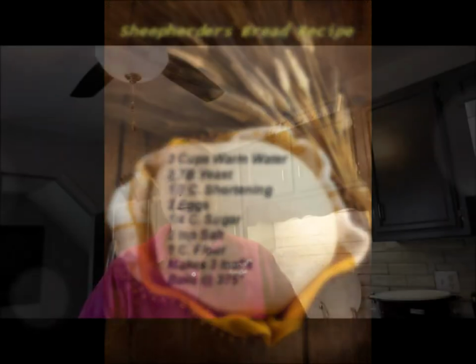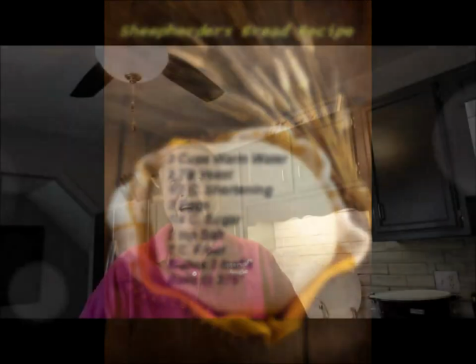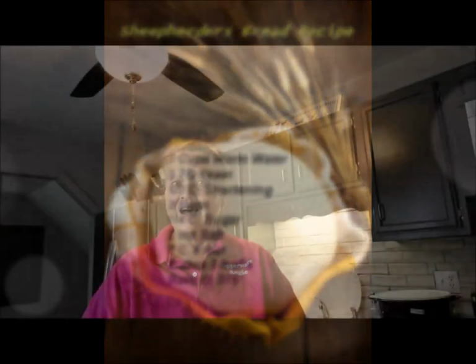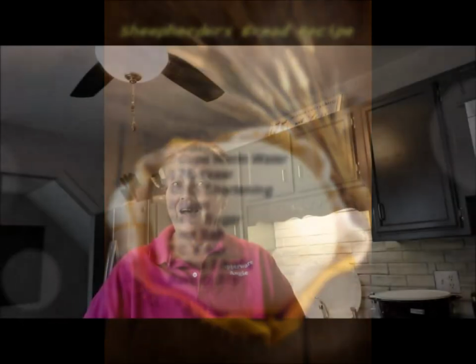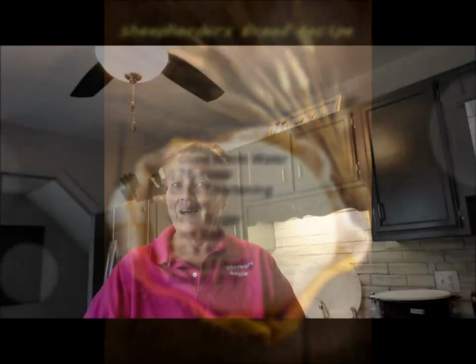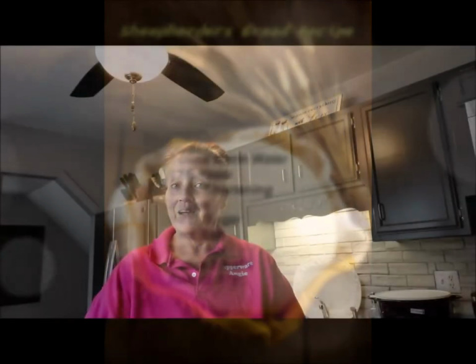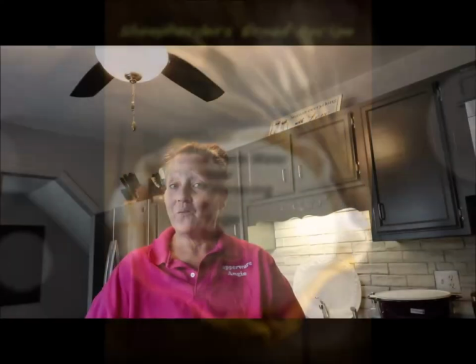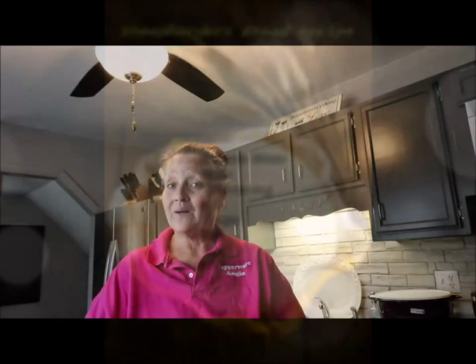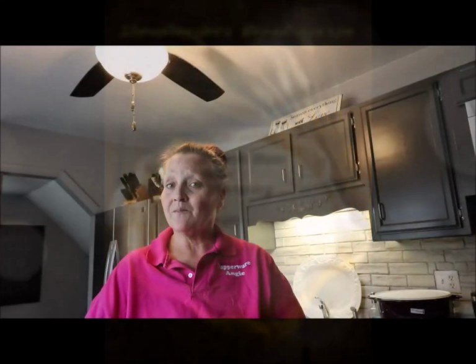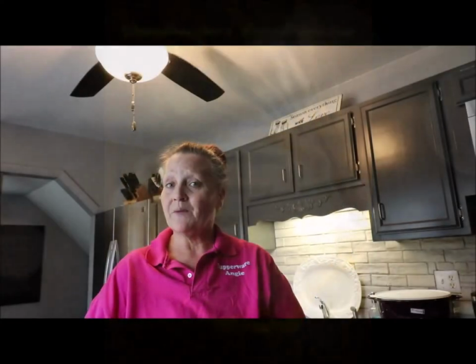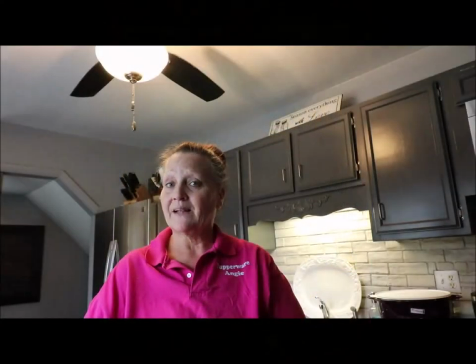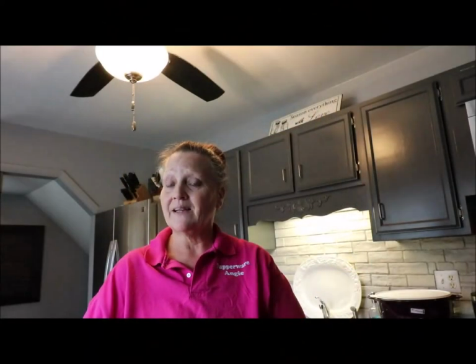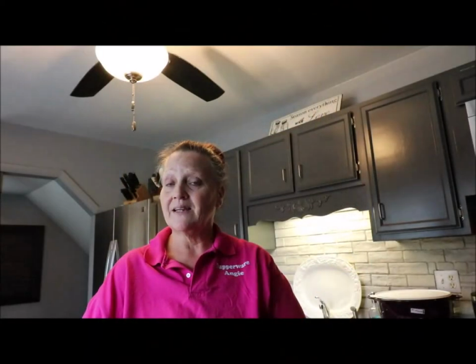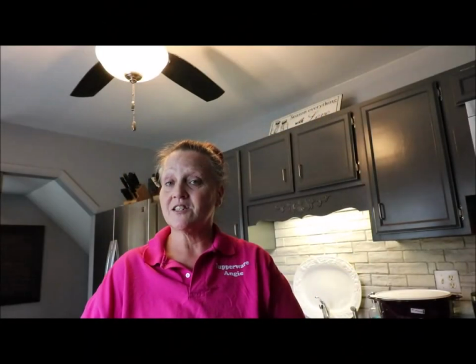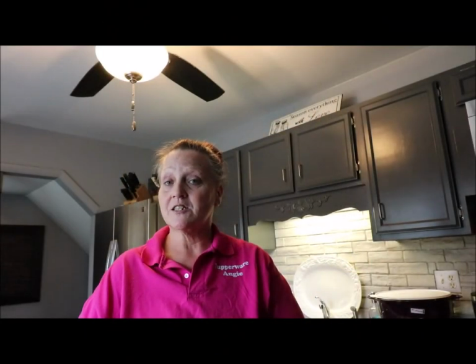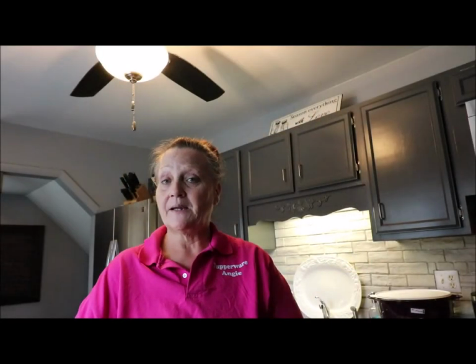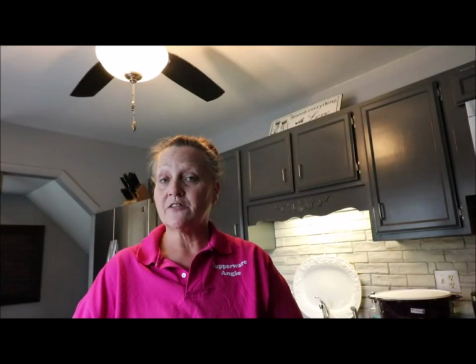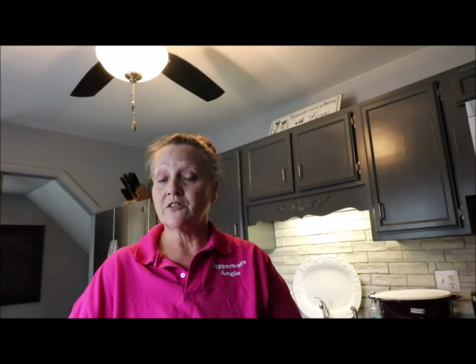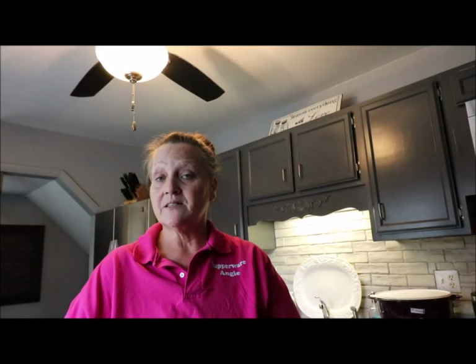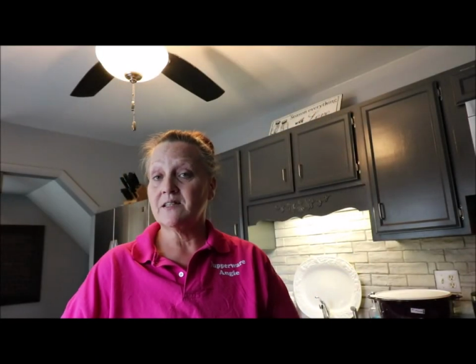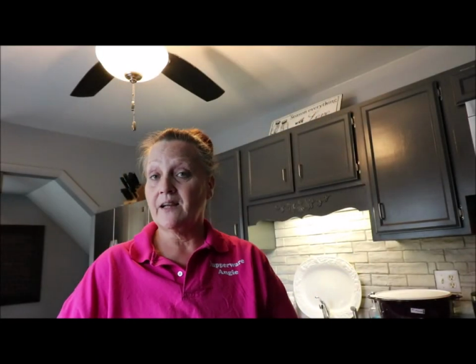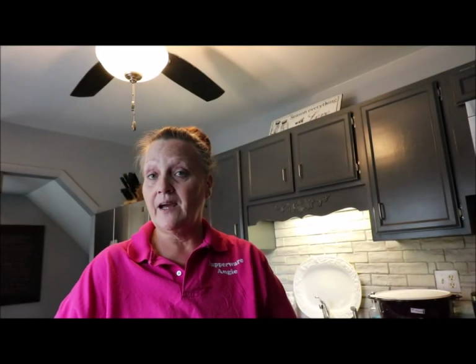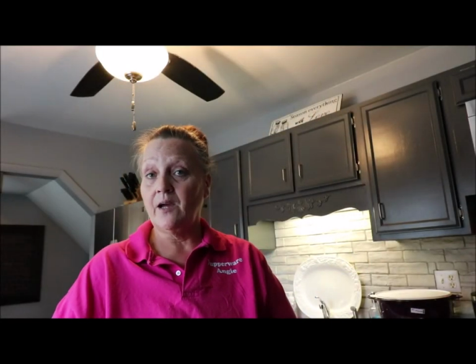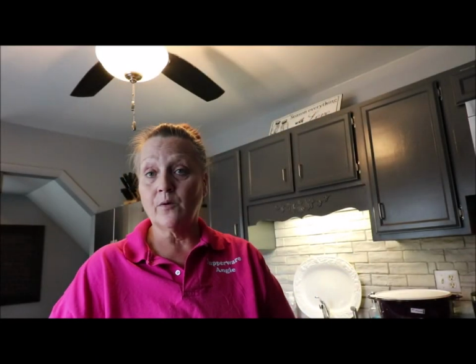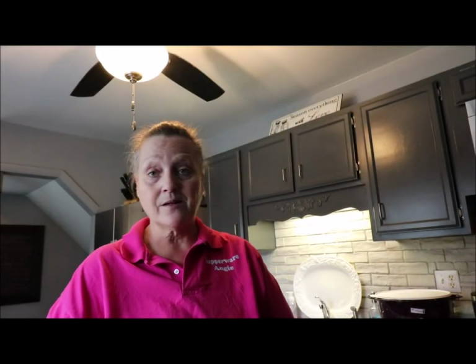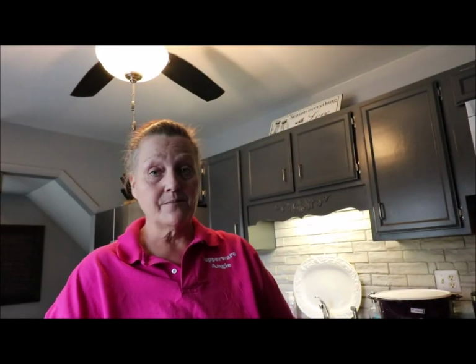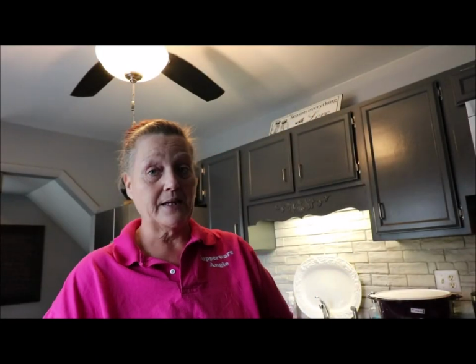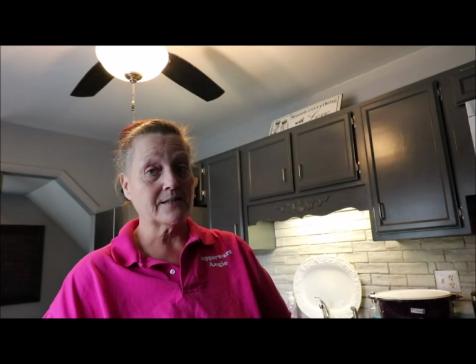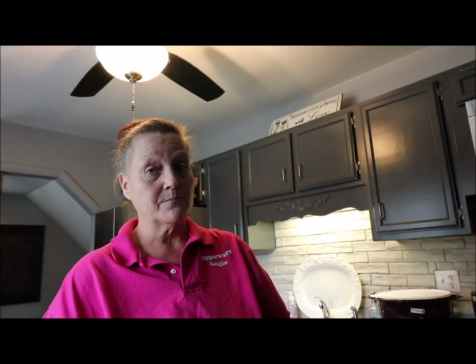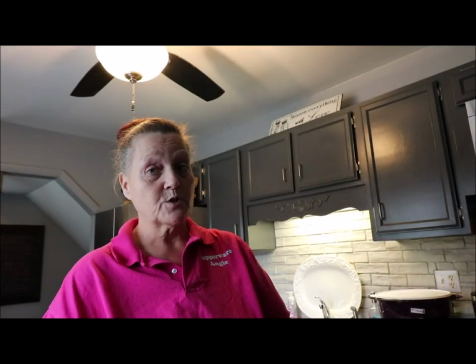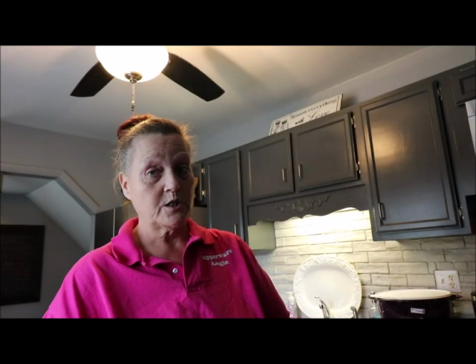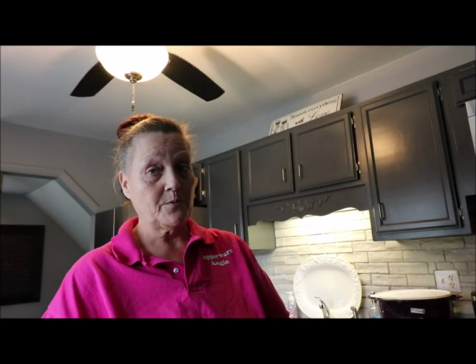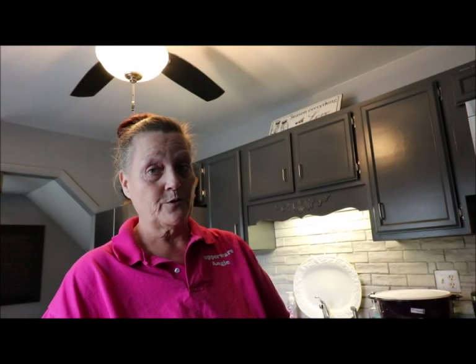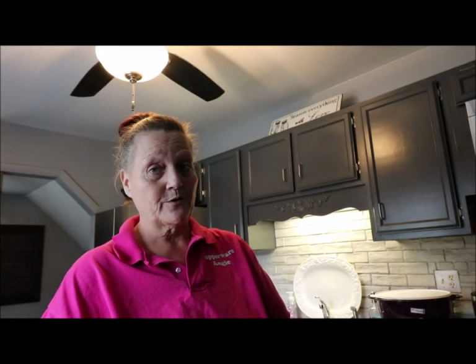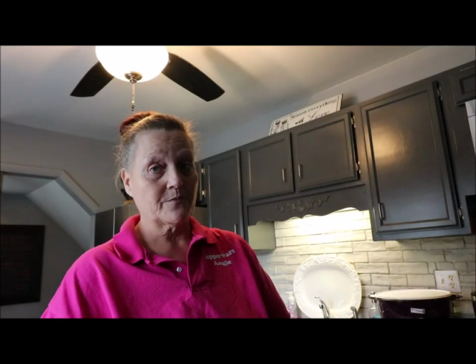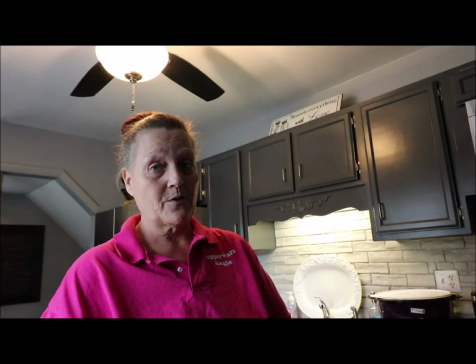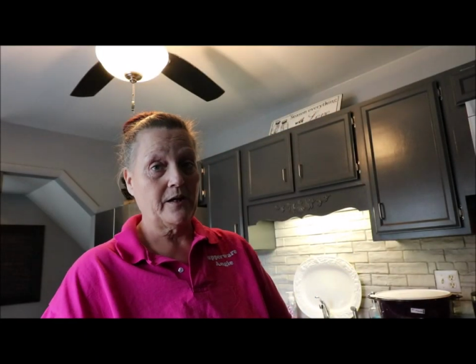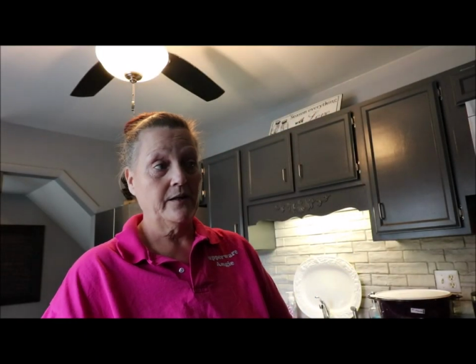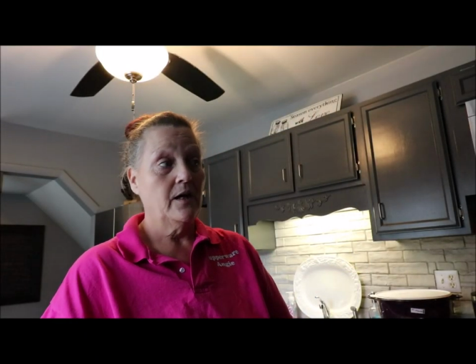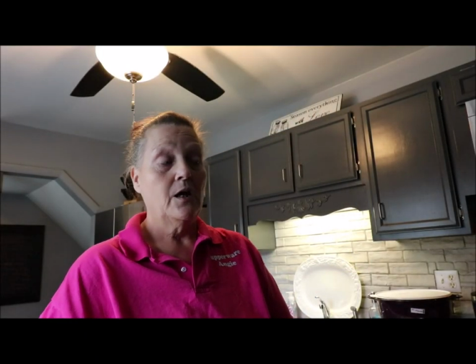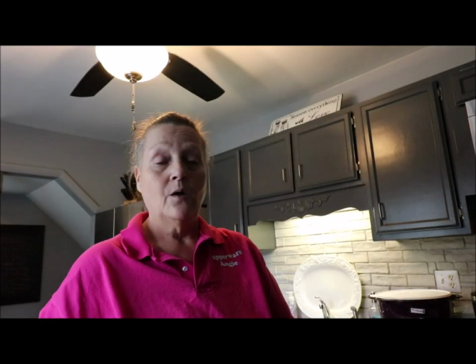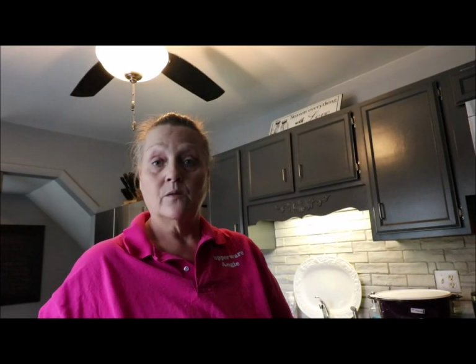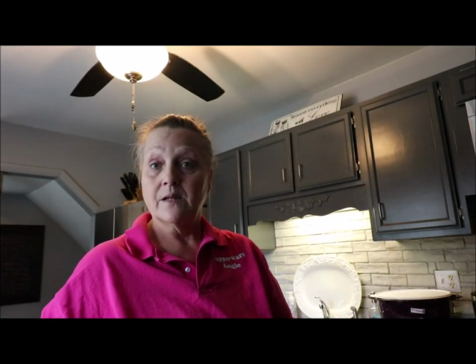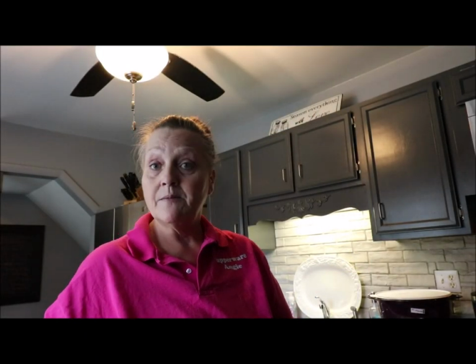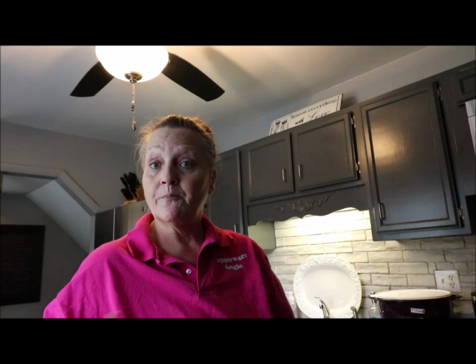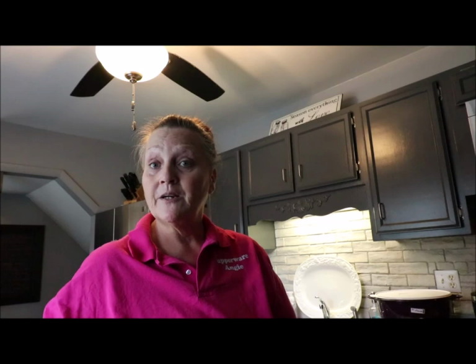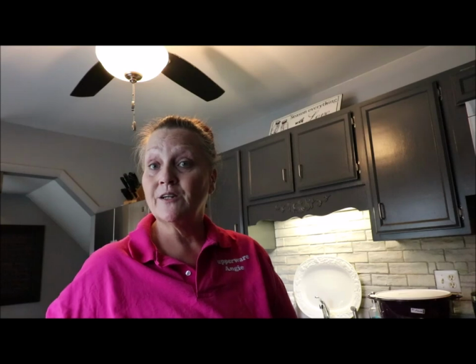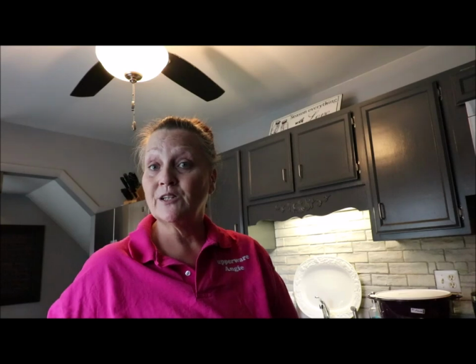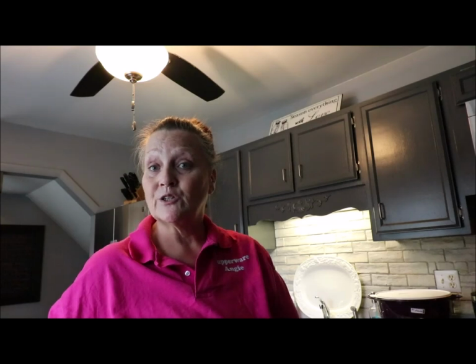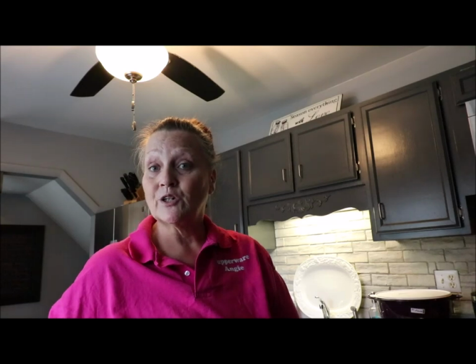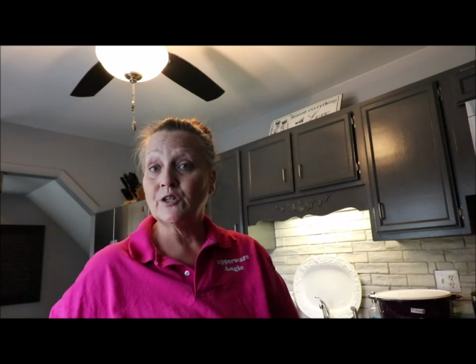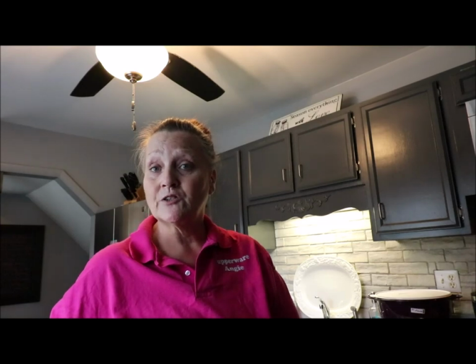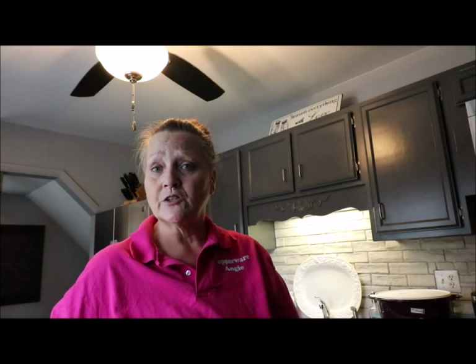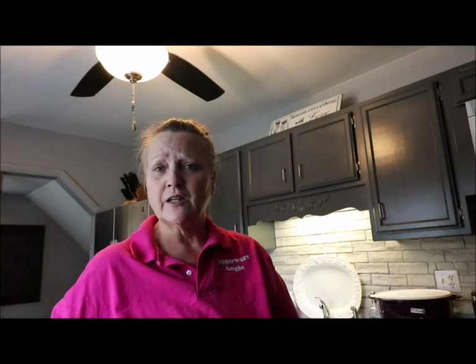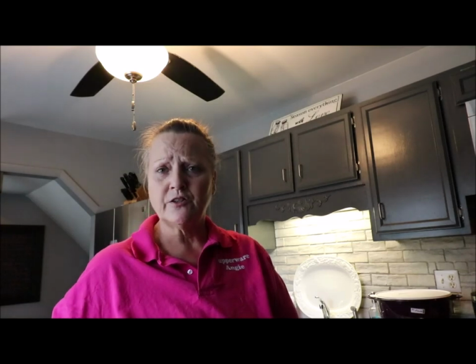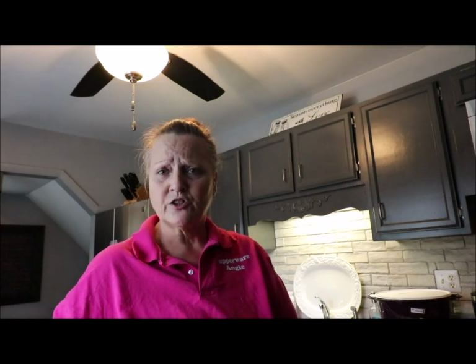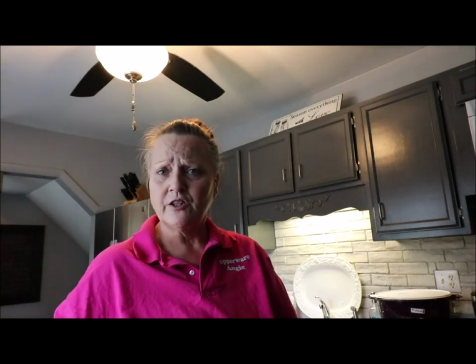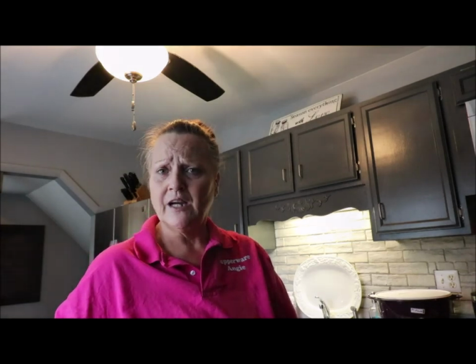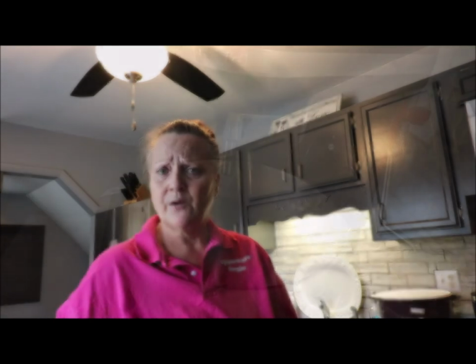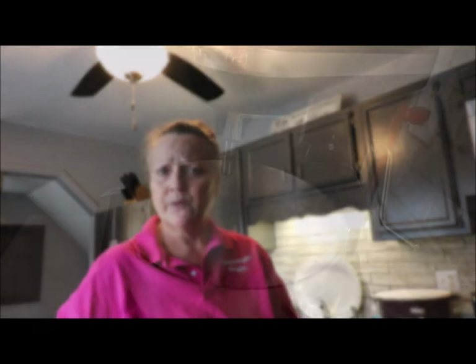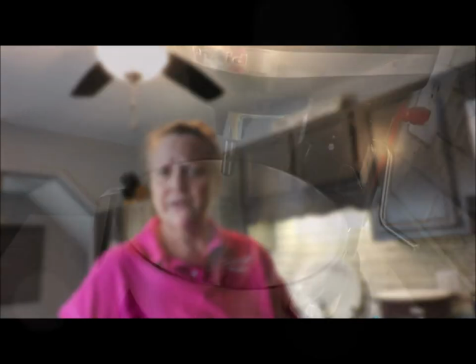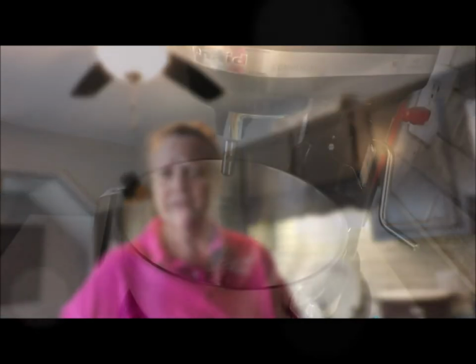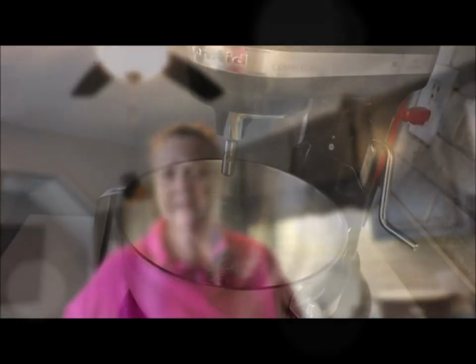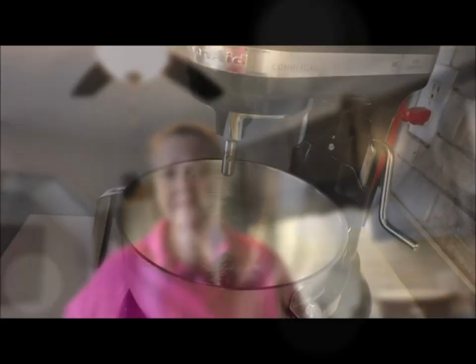Hi, welcome back to Angie's Pantry. Today we're going to make some sheepherder's bread. Let me bring you in a little closer and show you how we do this.